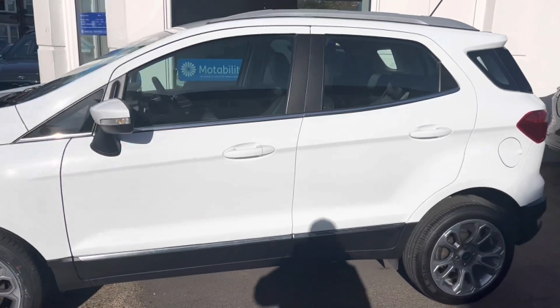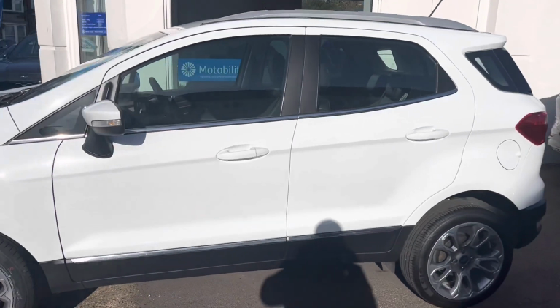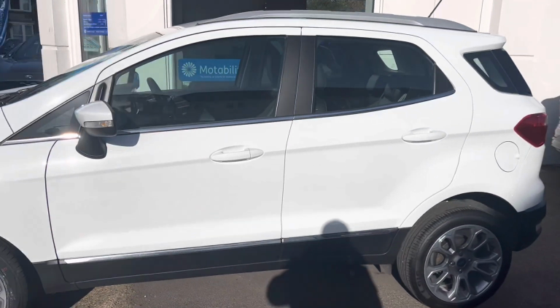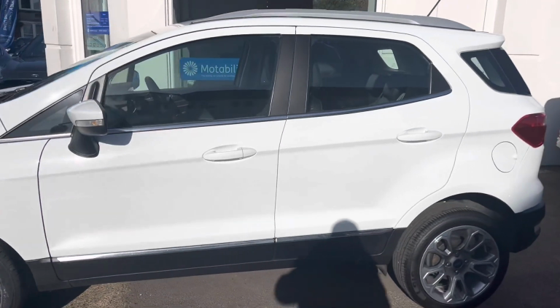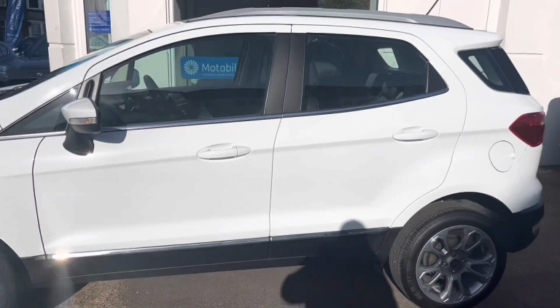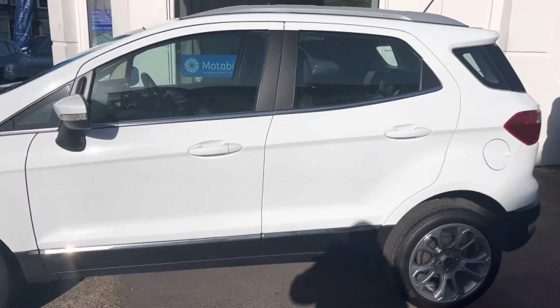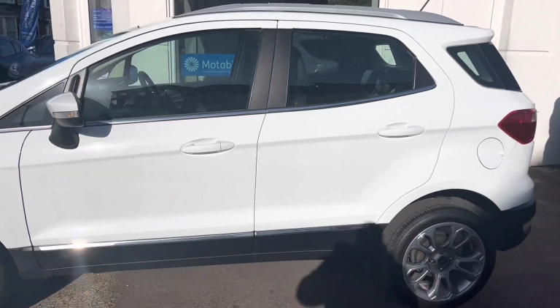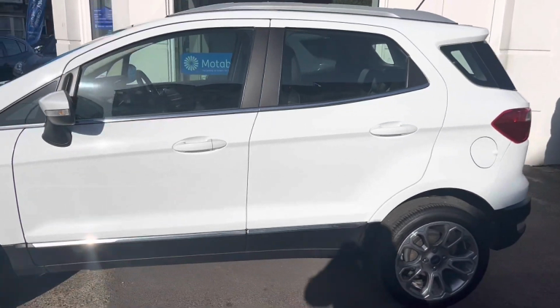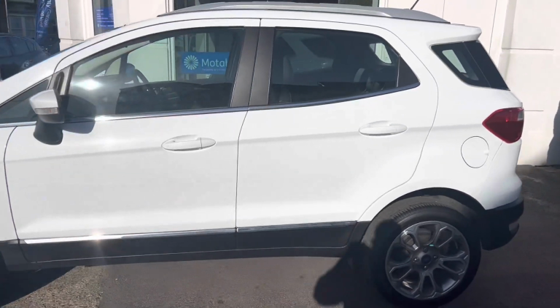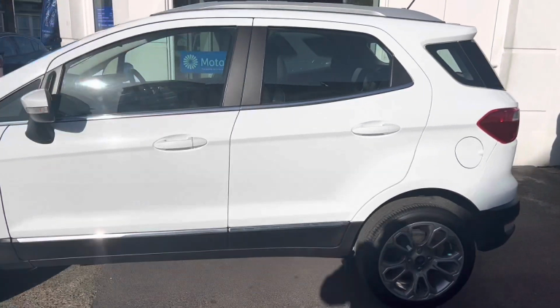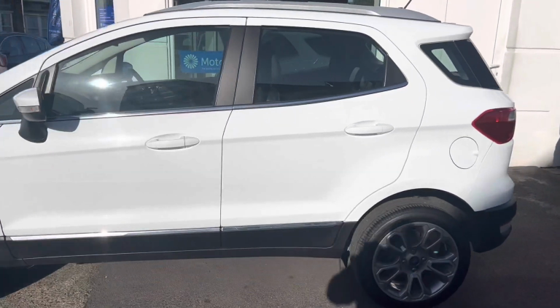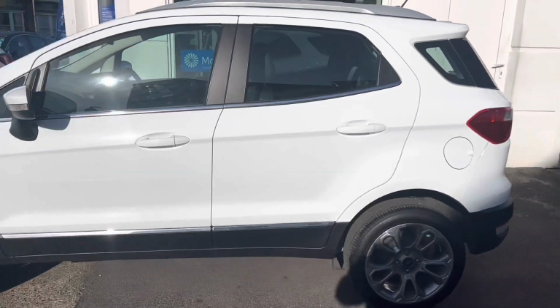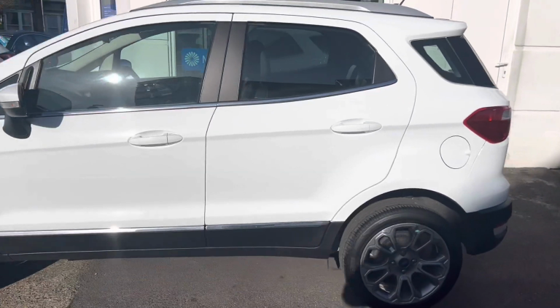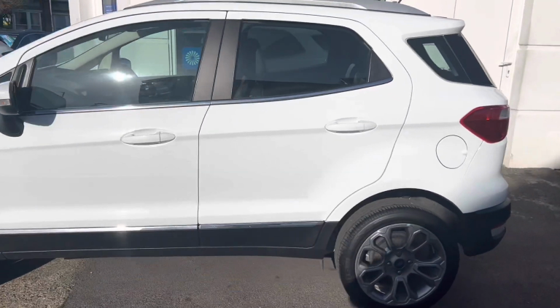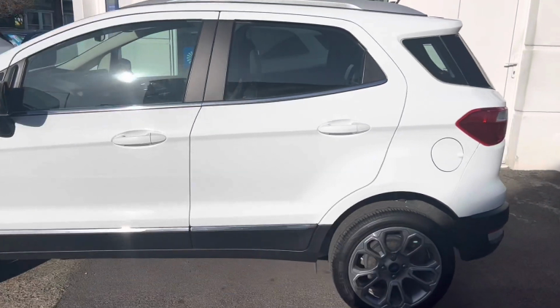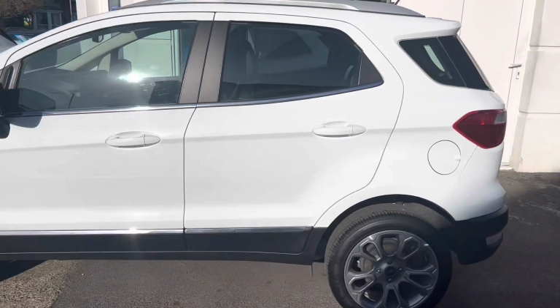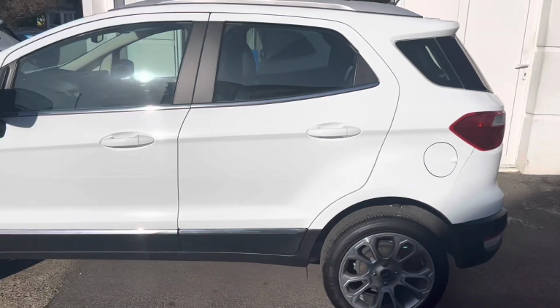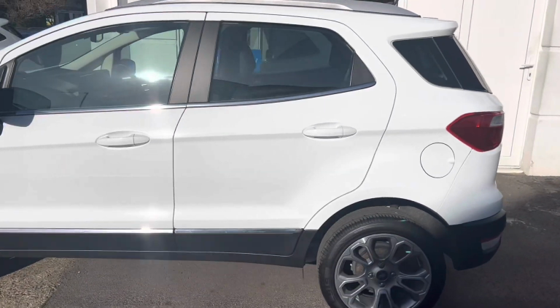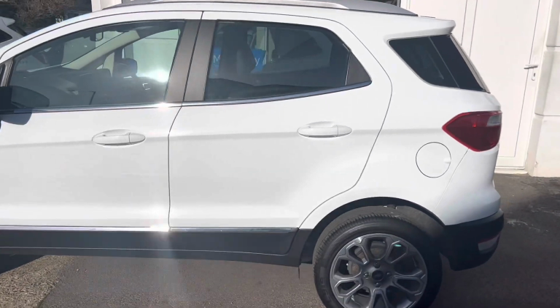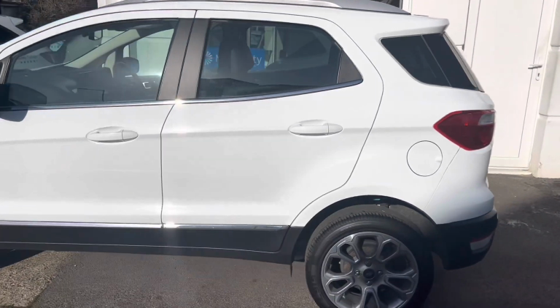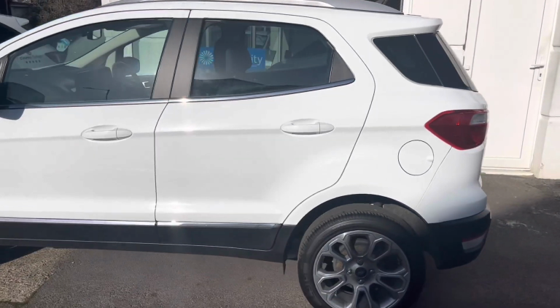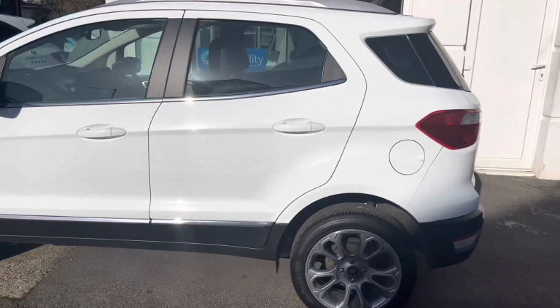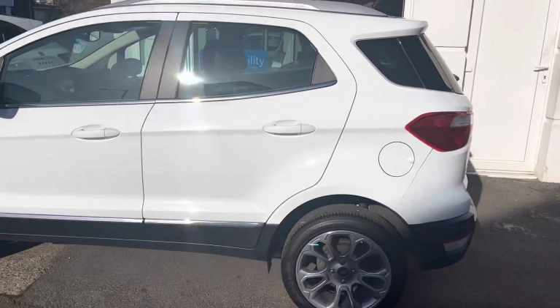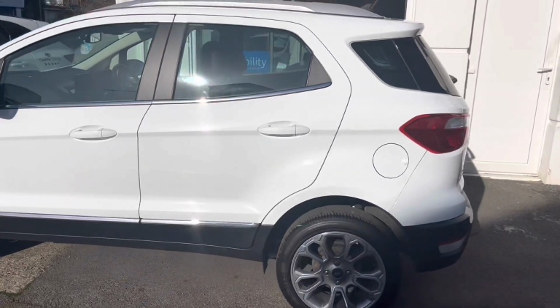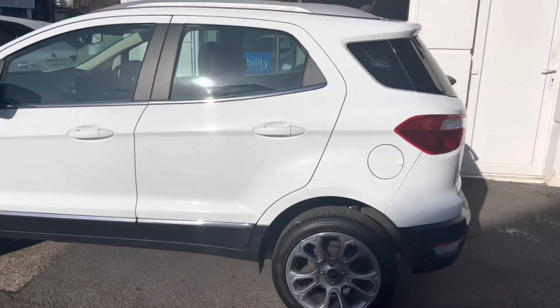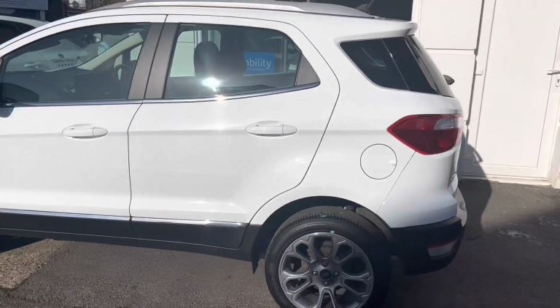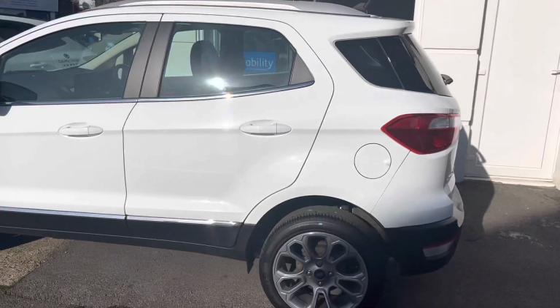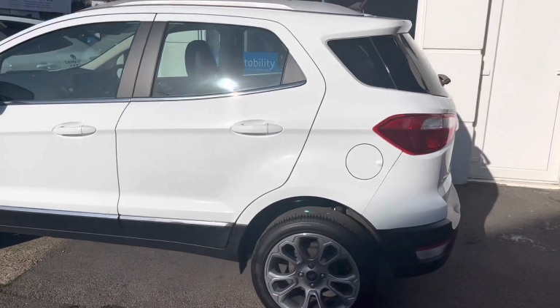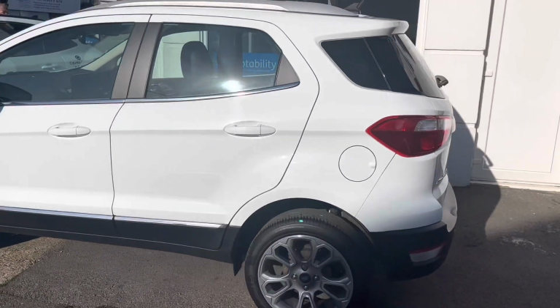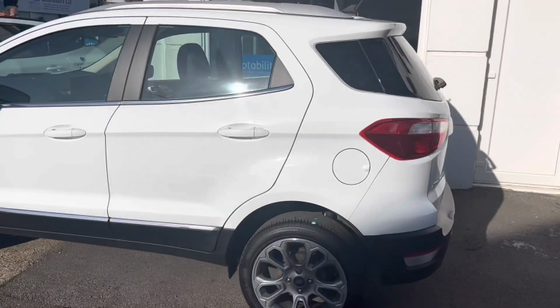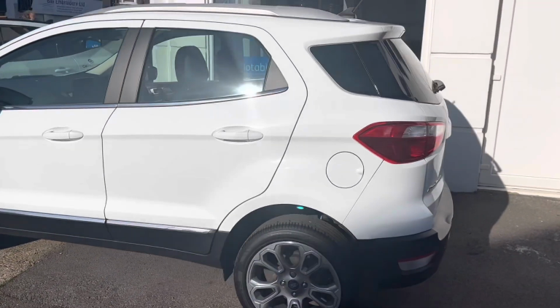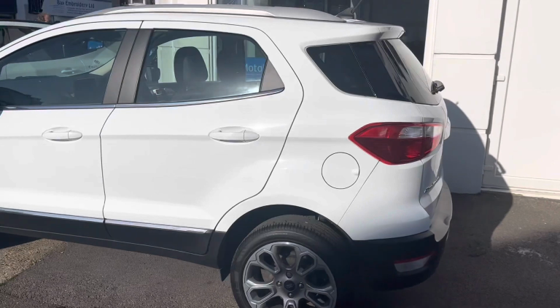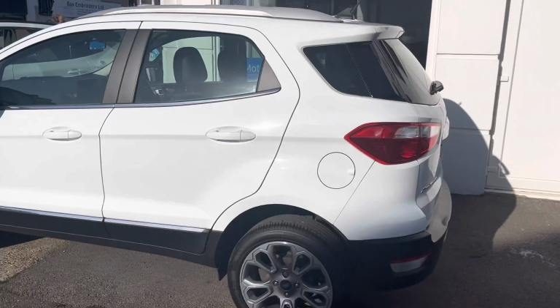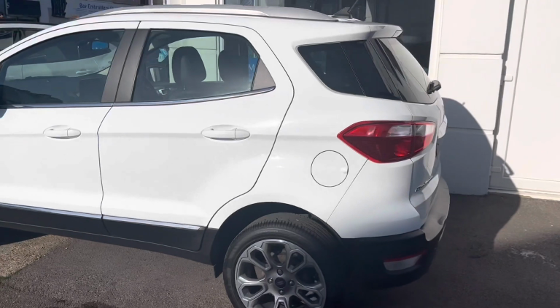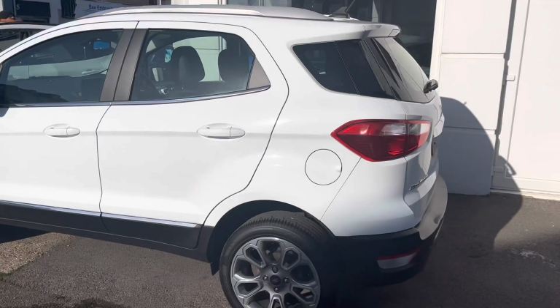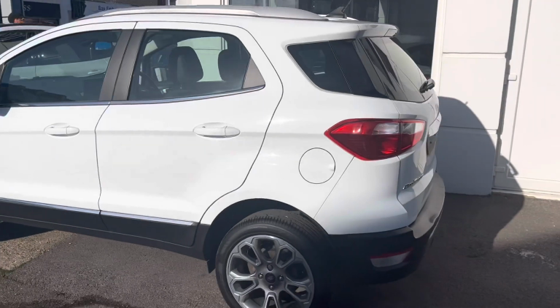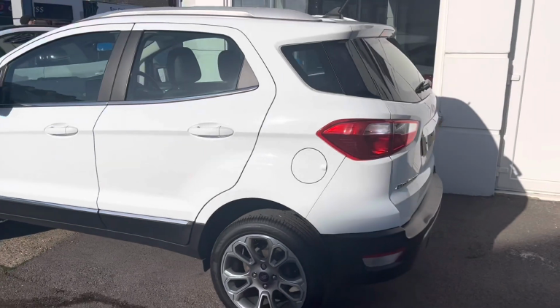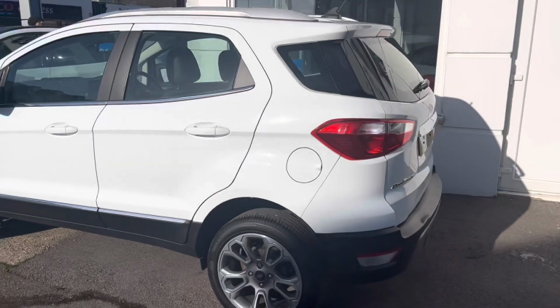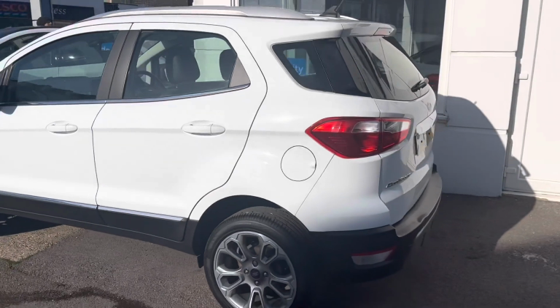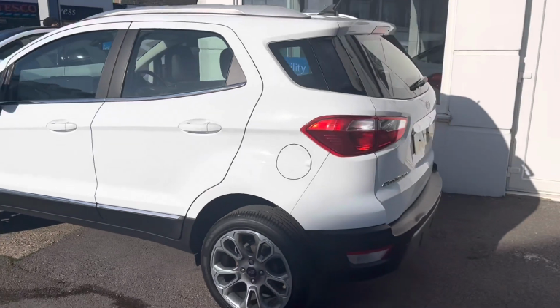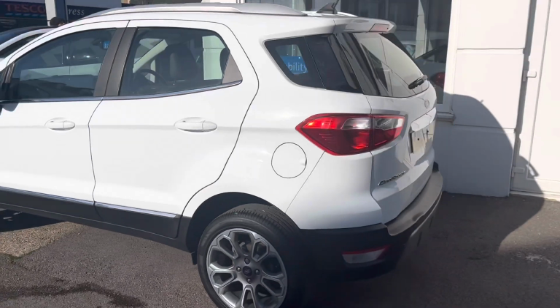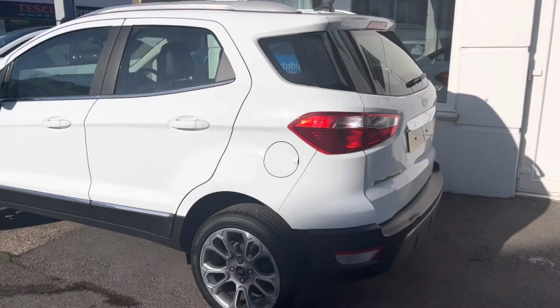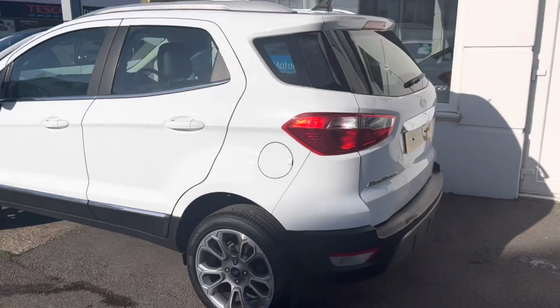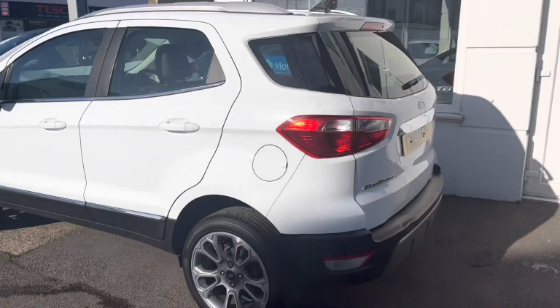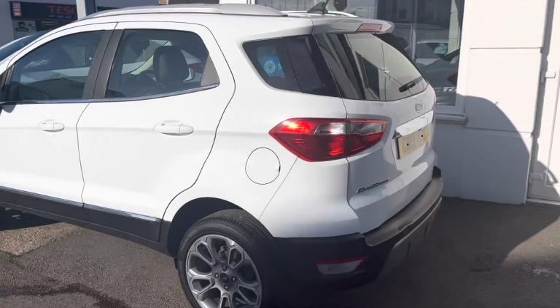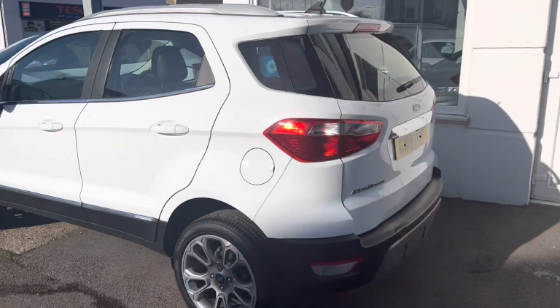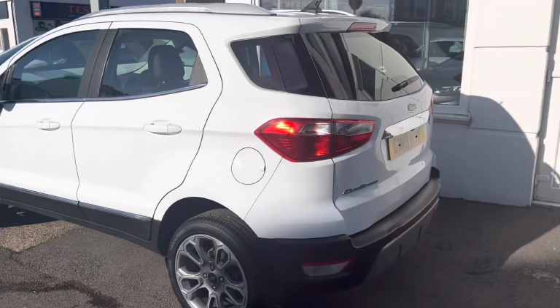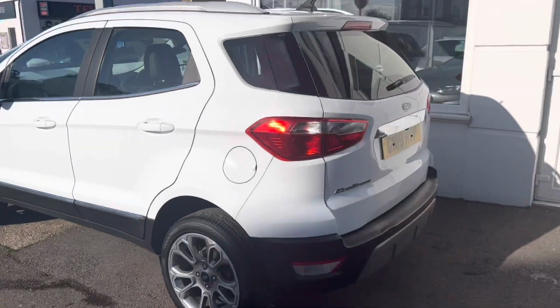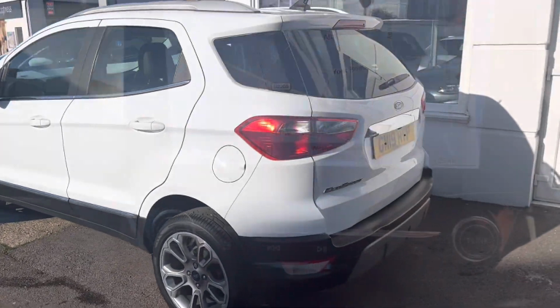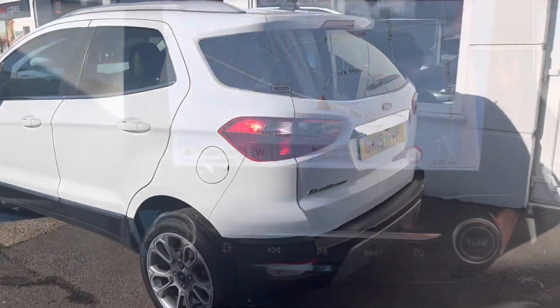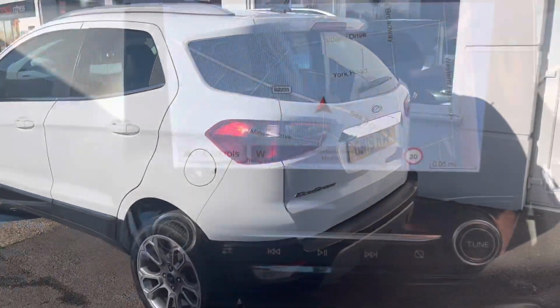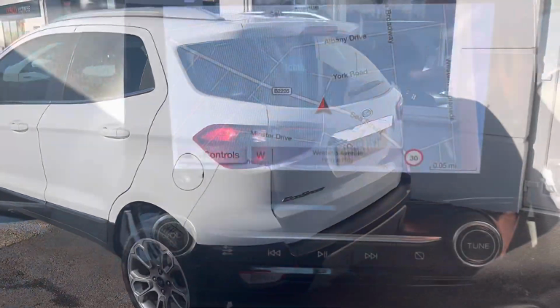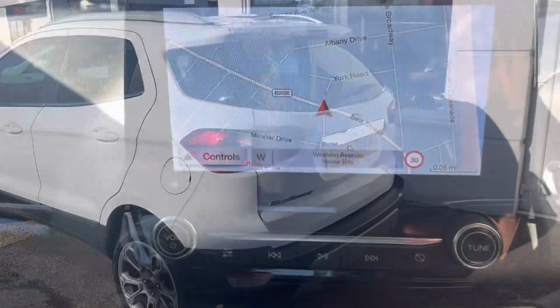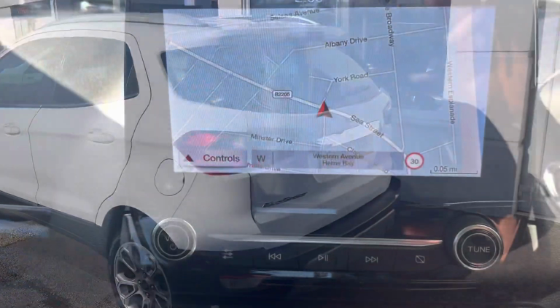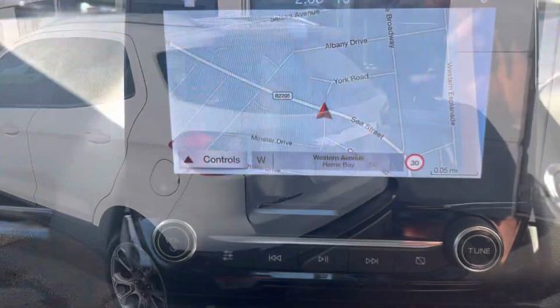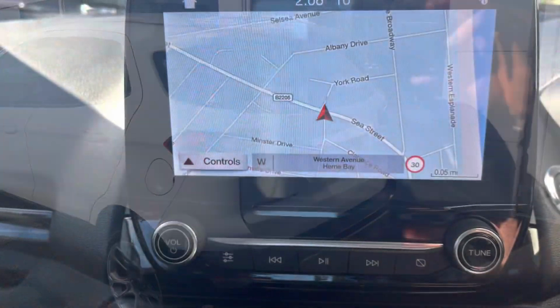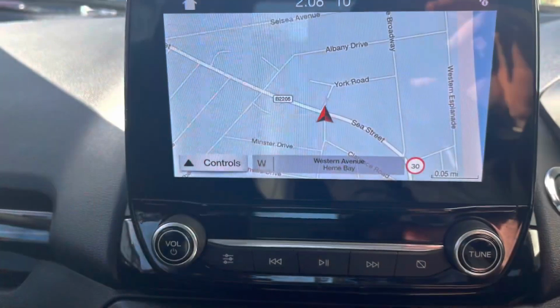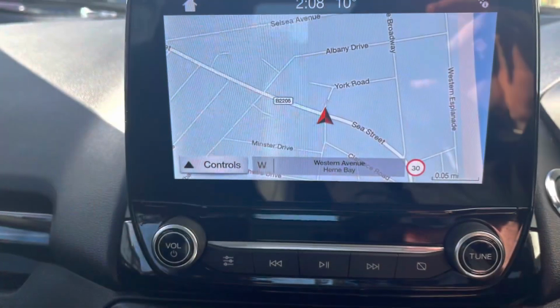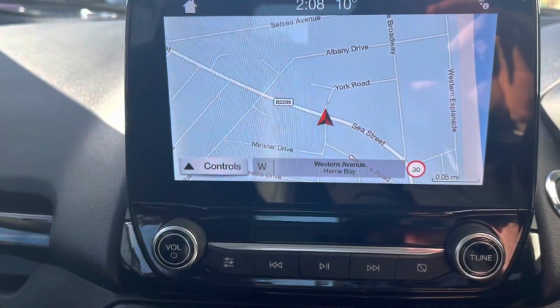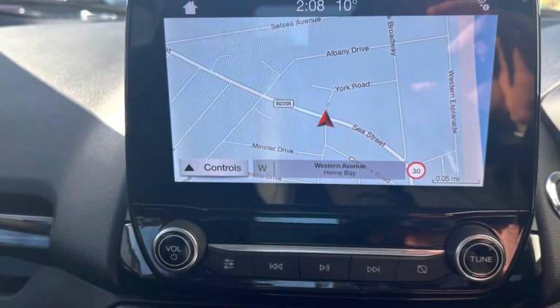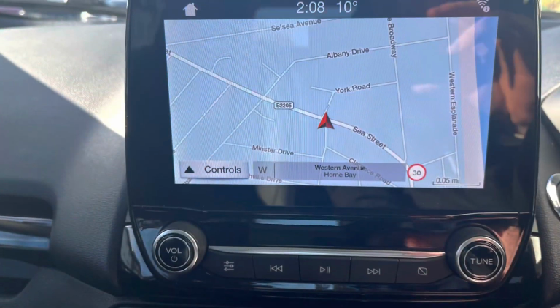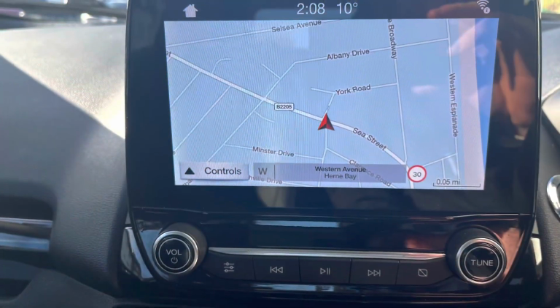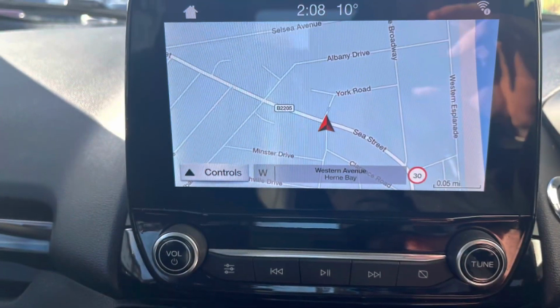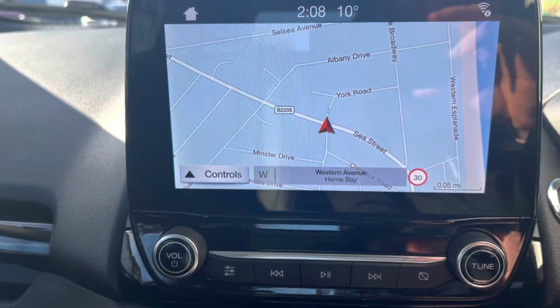The car has only had one owner, supplied by us new and with a full service history with us. The vehicle is fully prepared and available today.